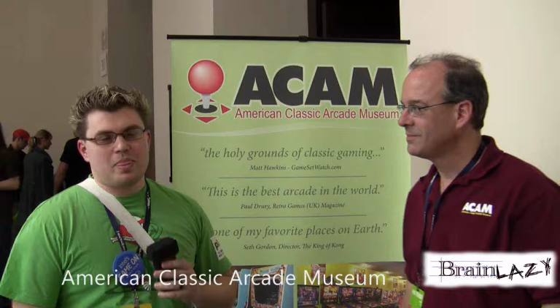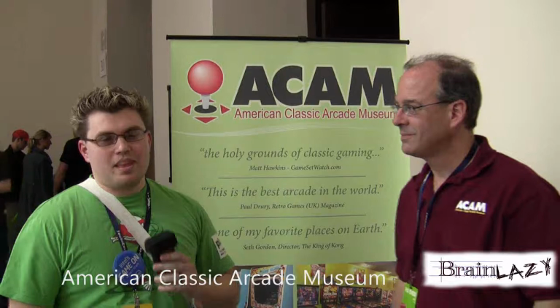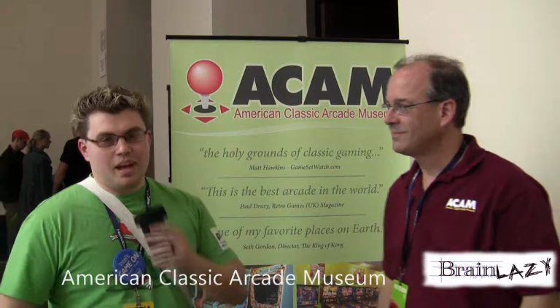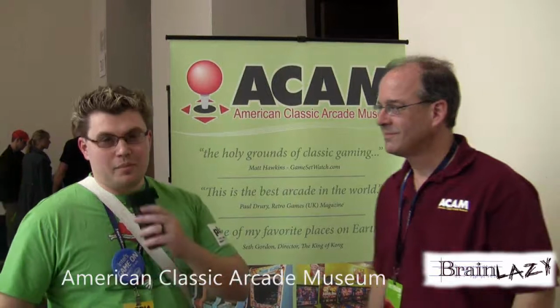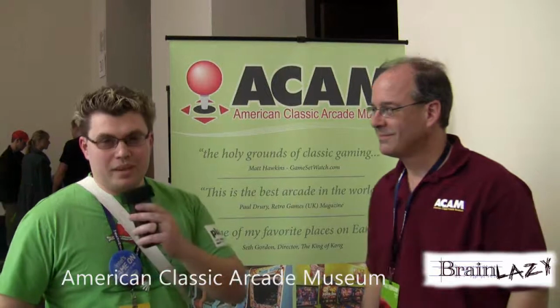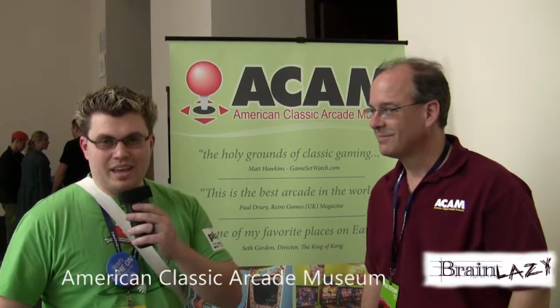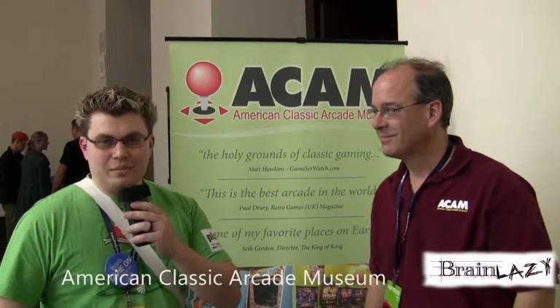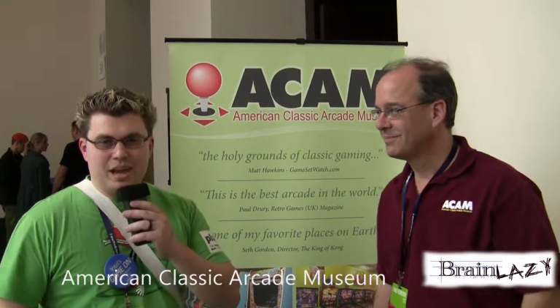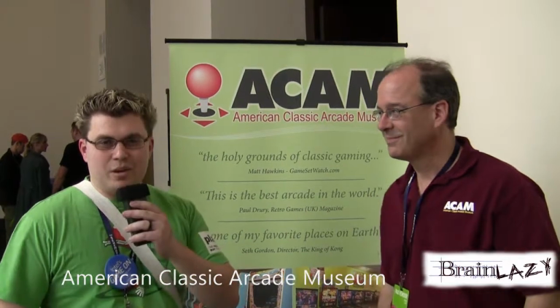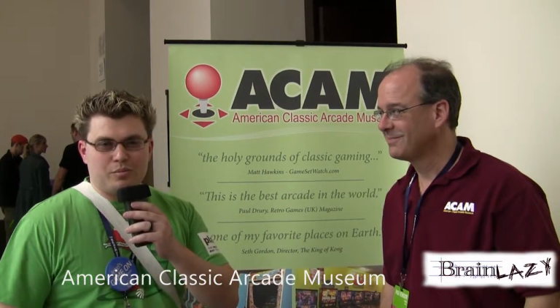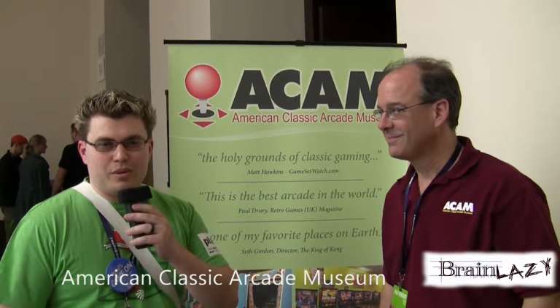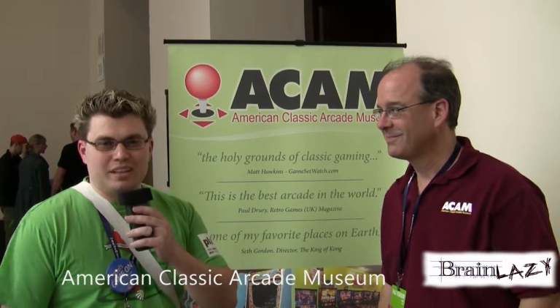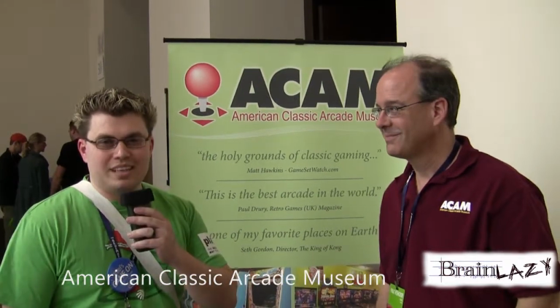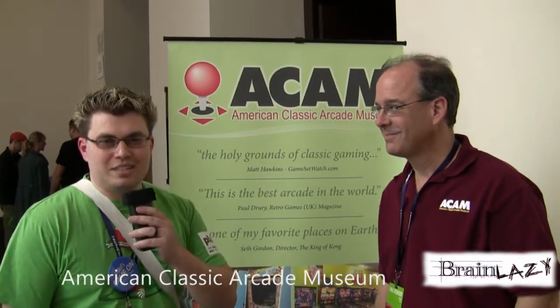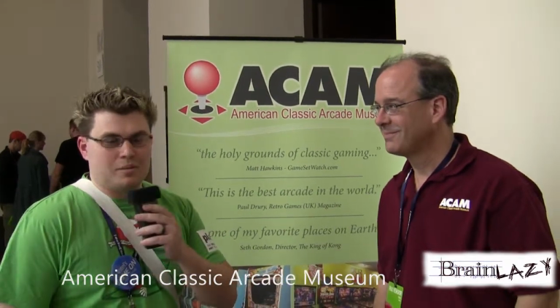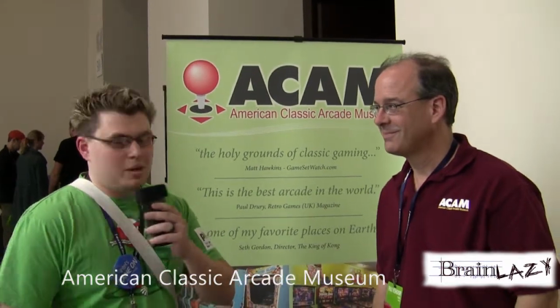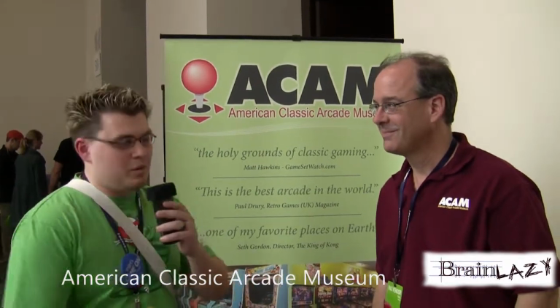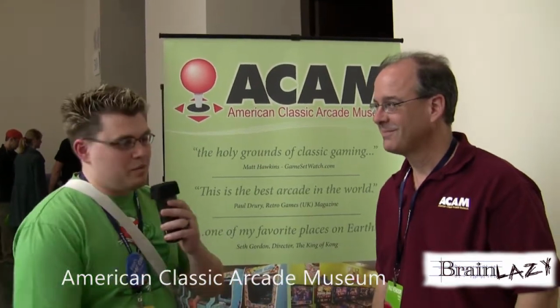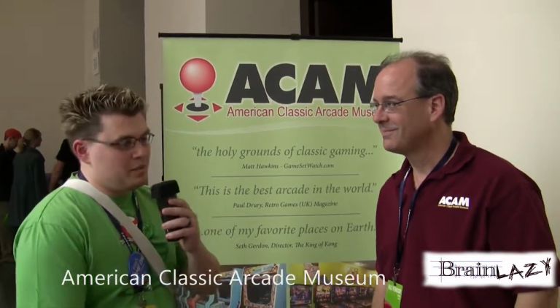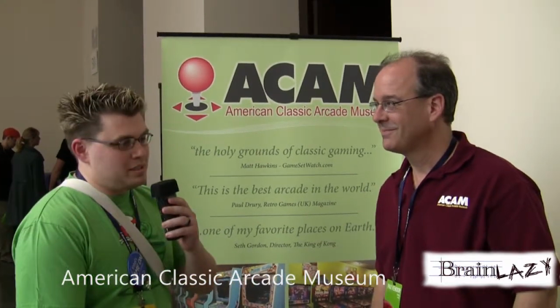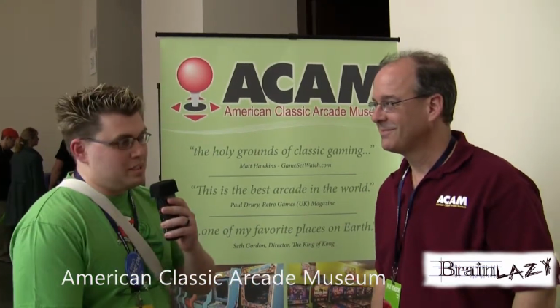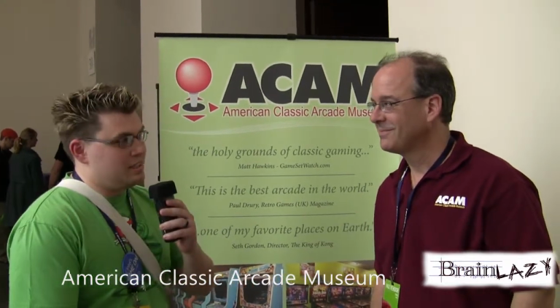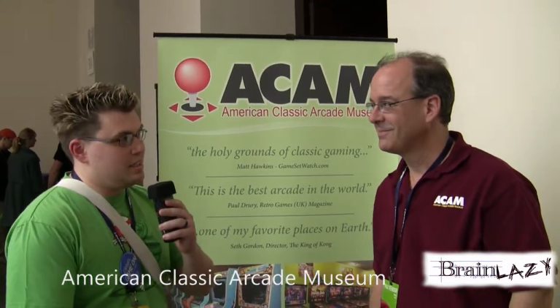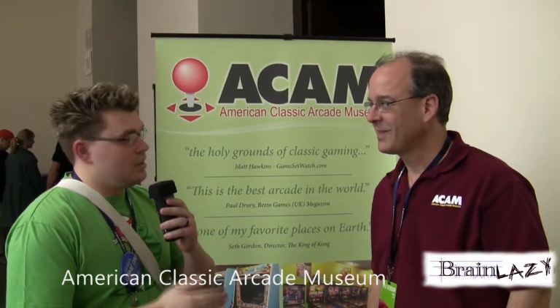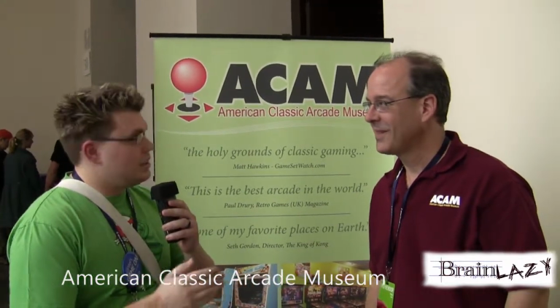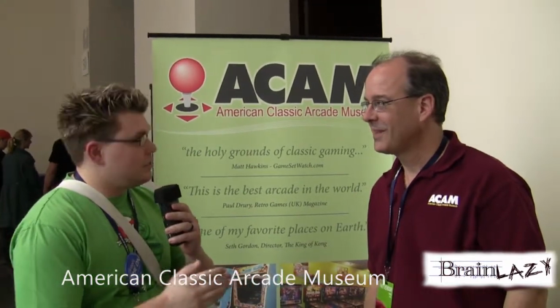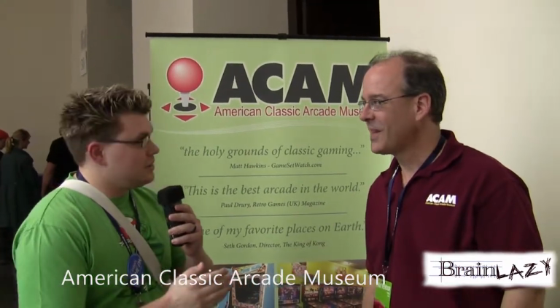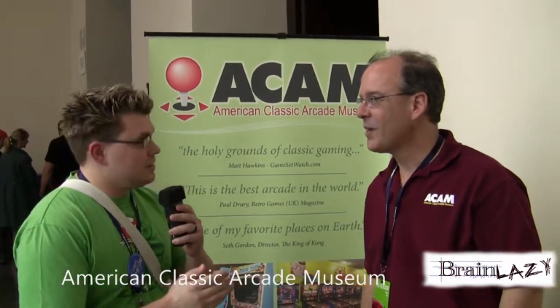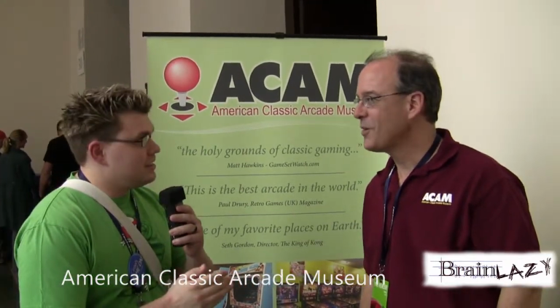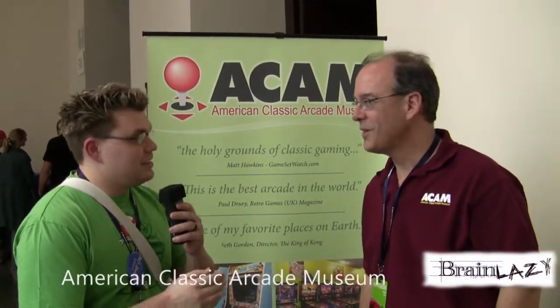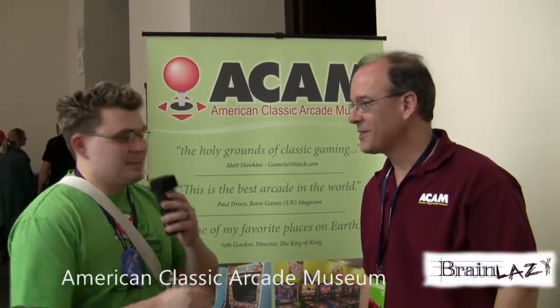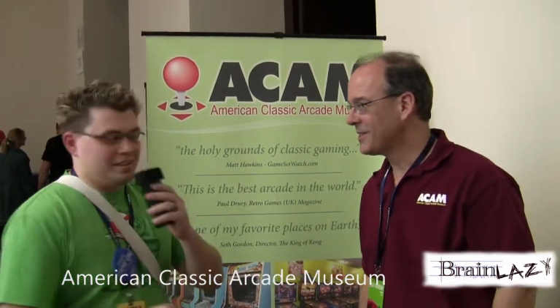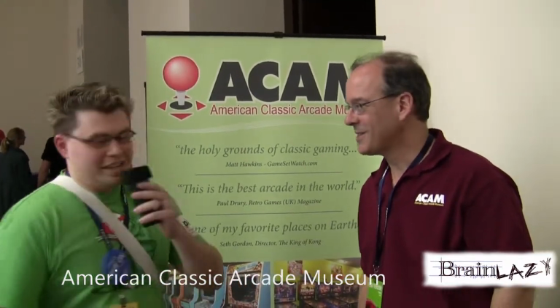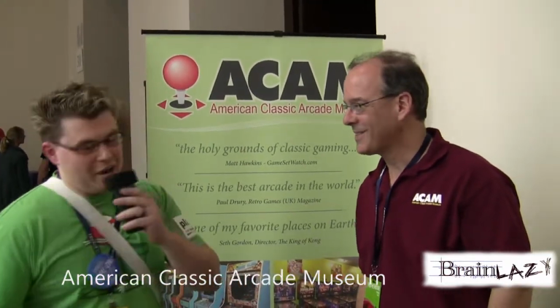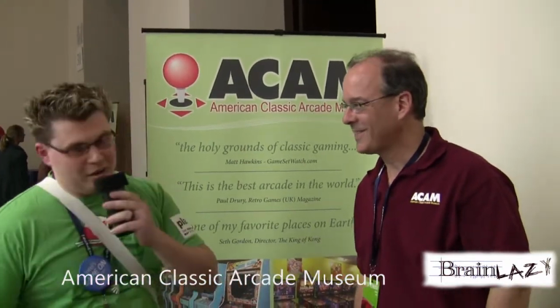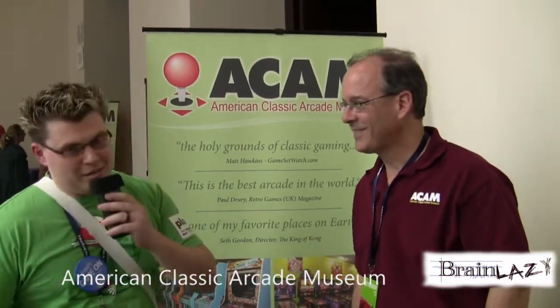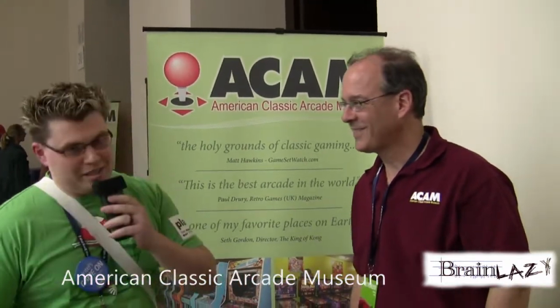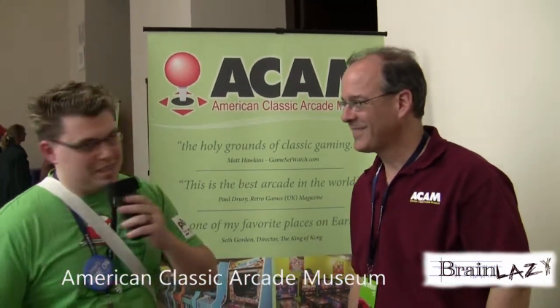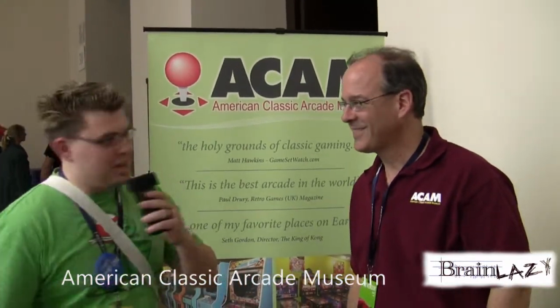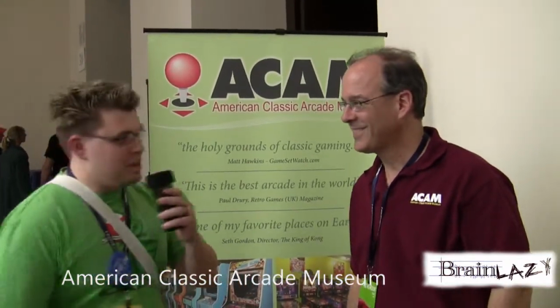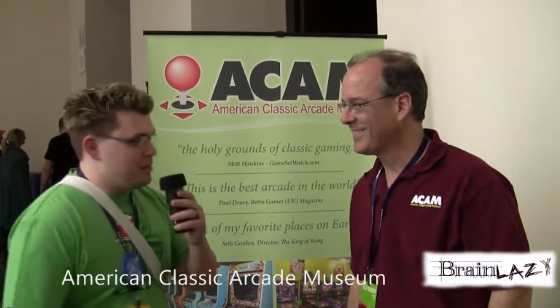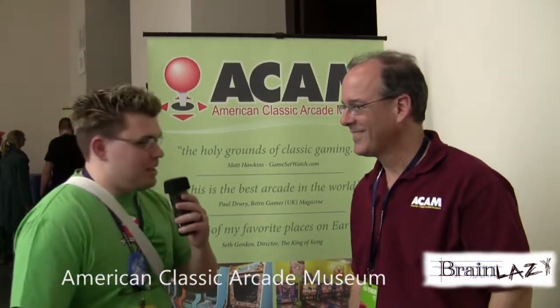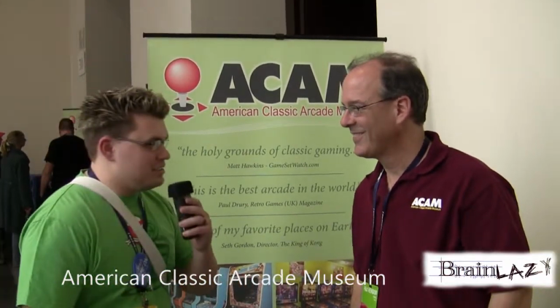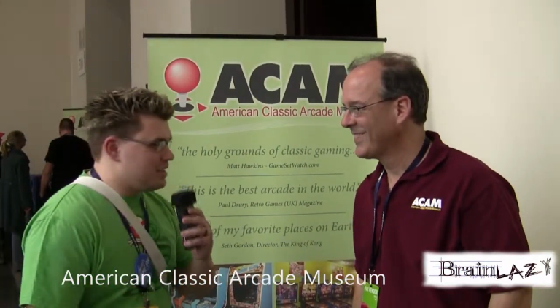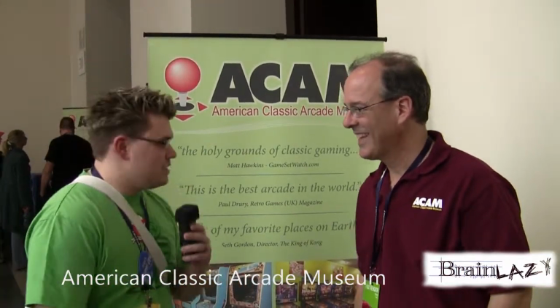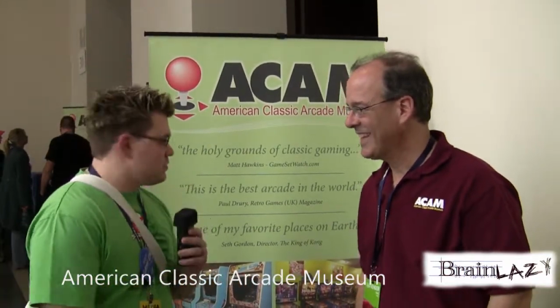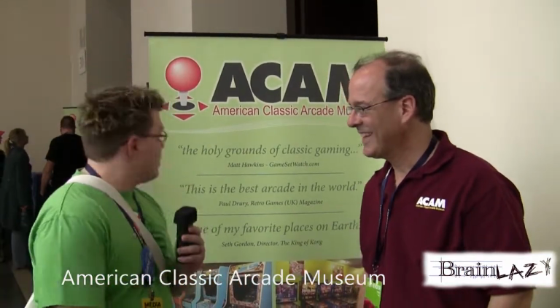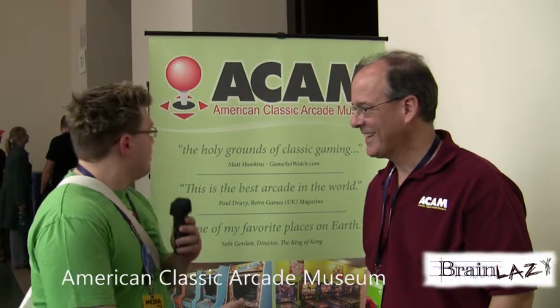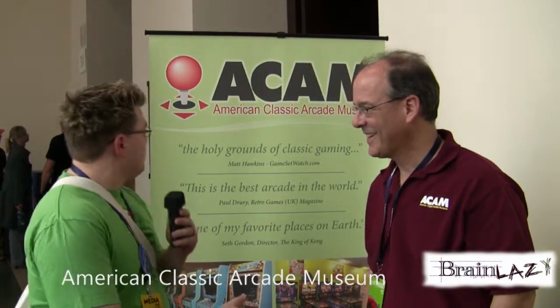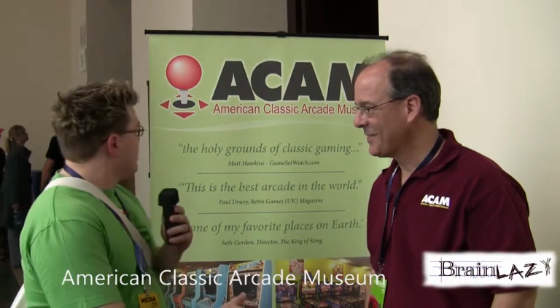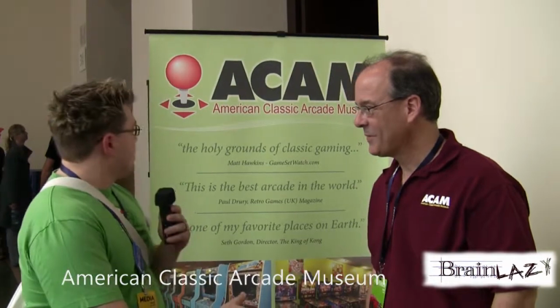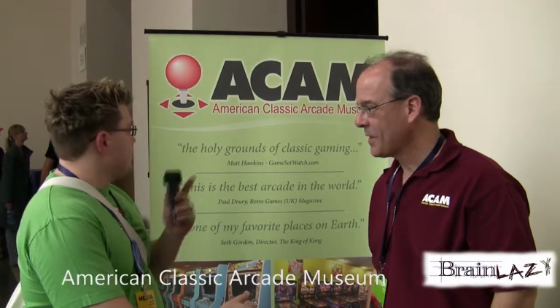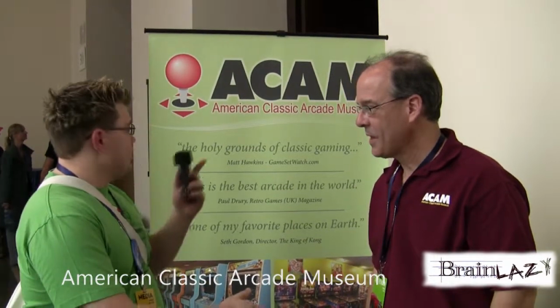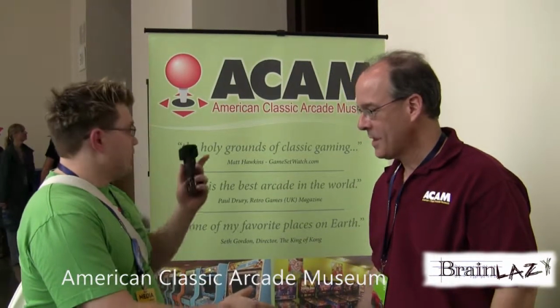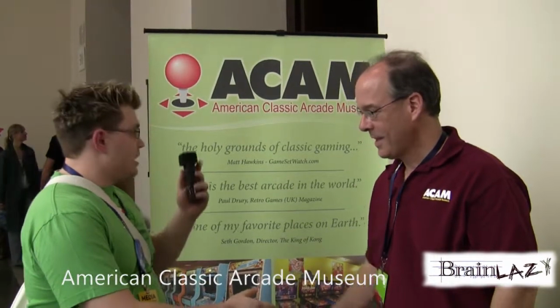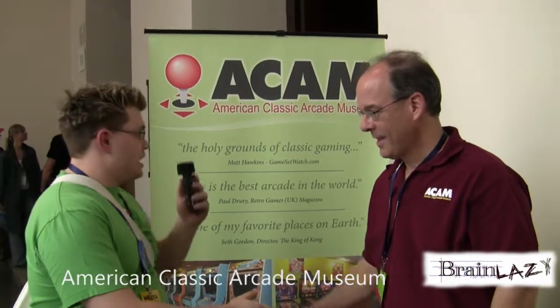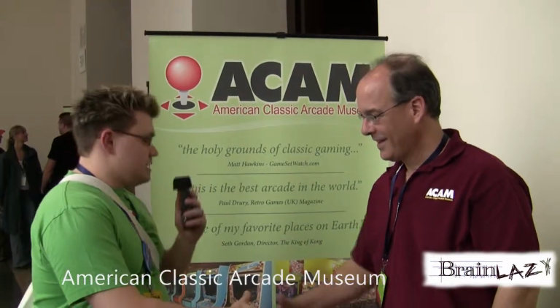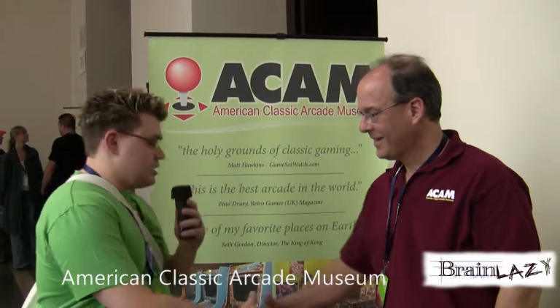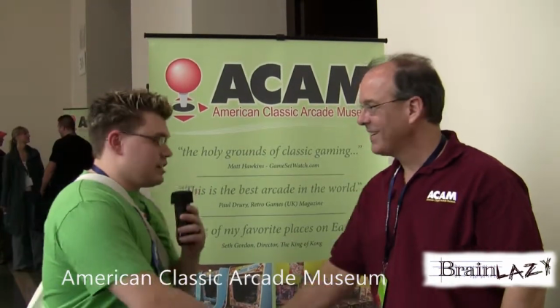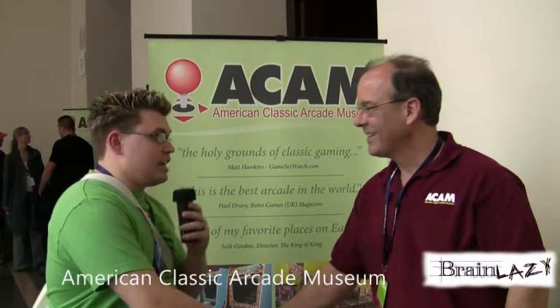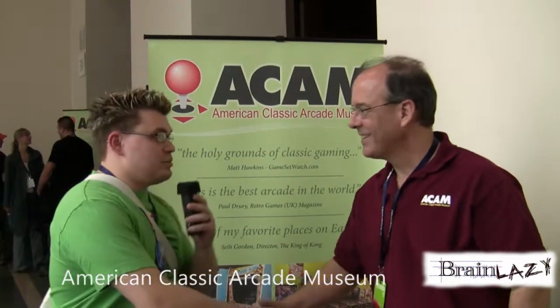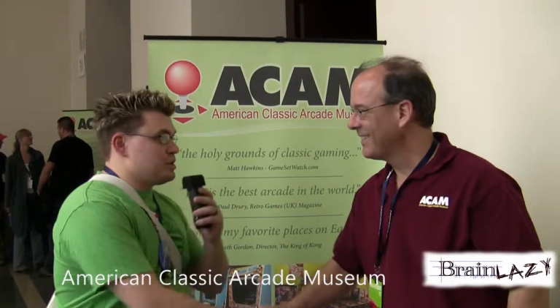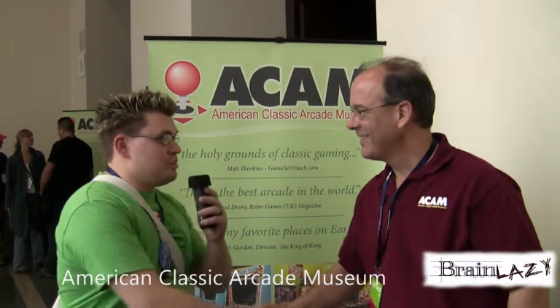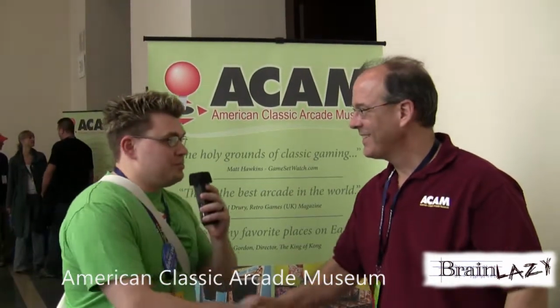I'm Gary with Brain Lazy, and I'm here with Vincent from the American Classic Arcade Museum.